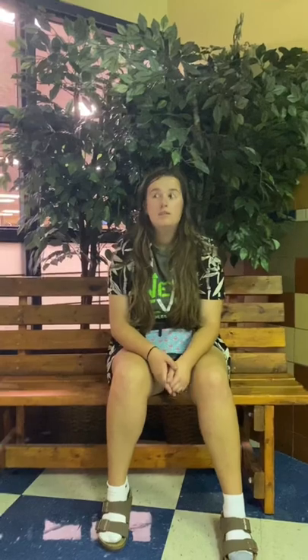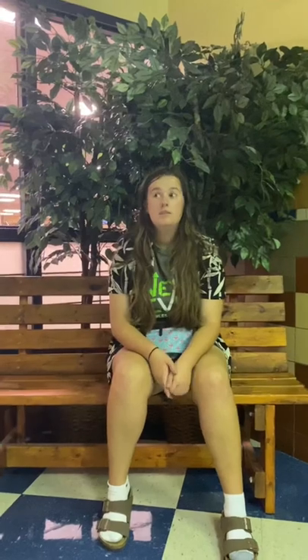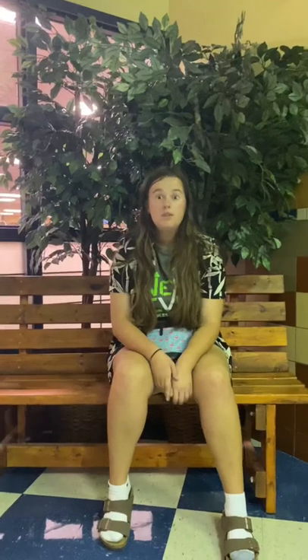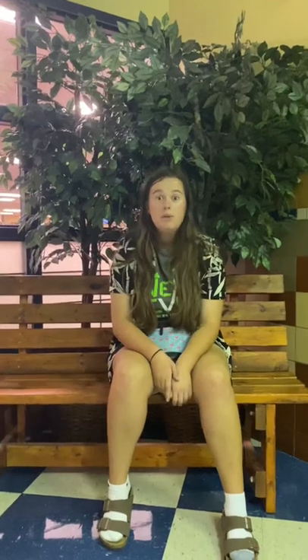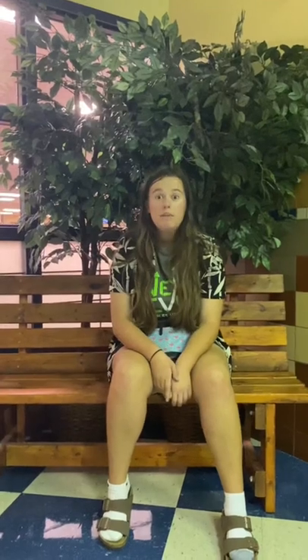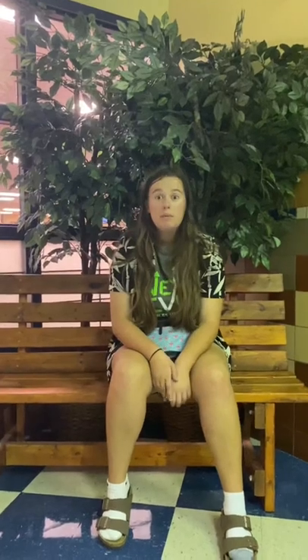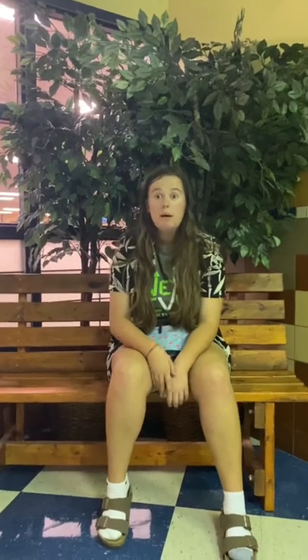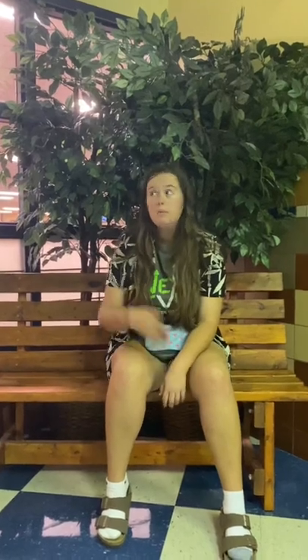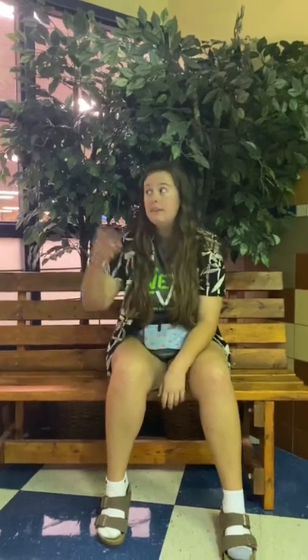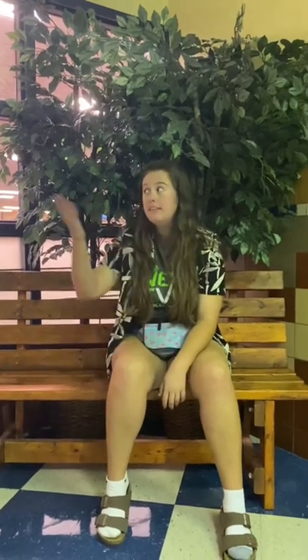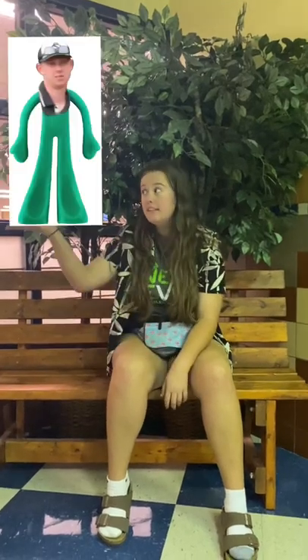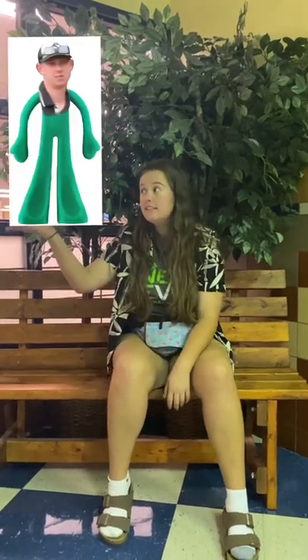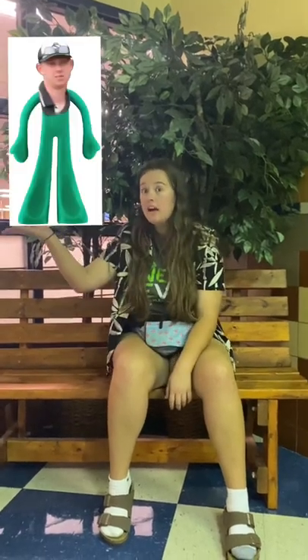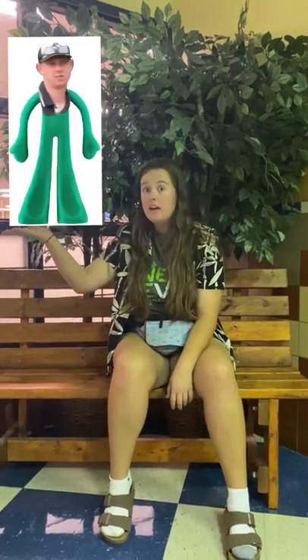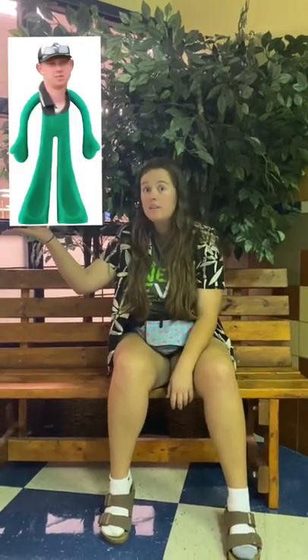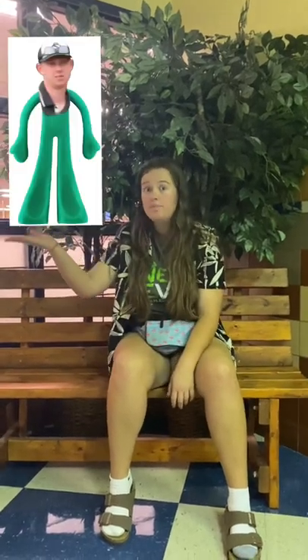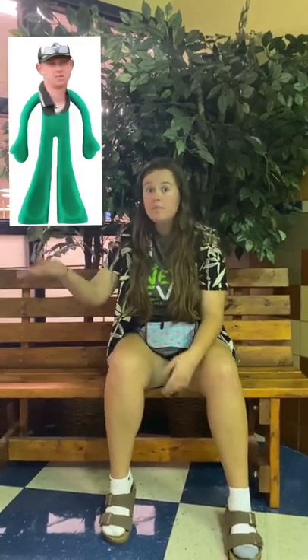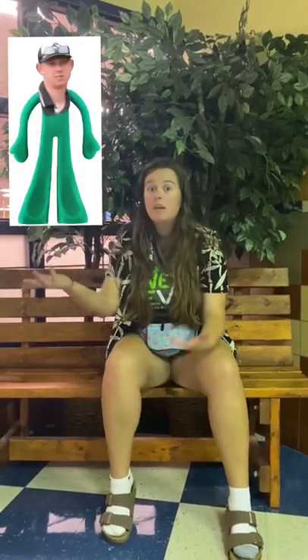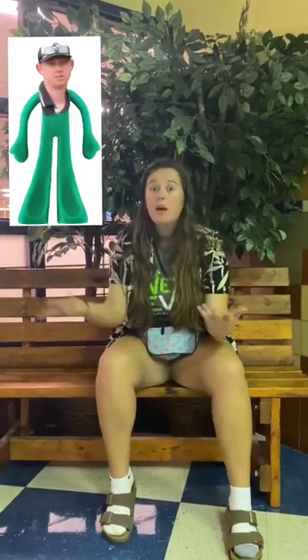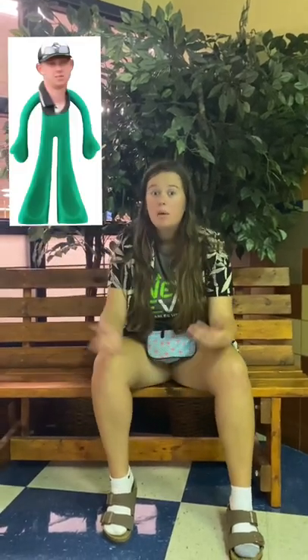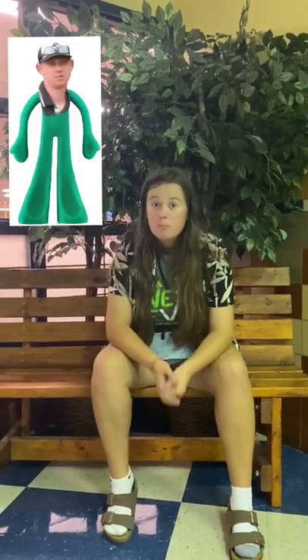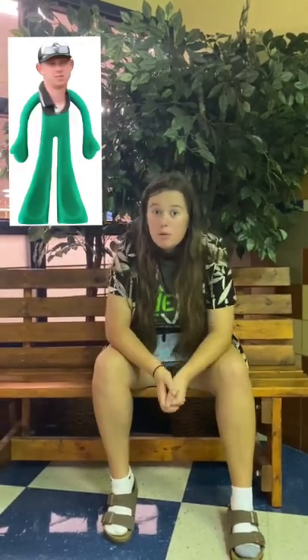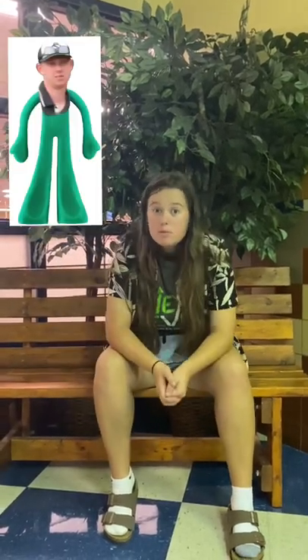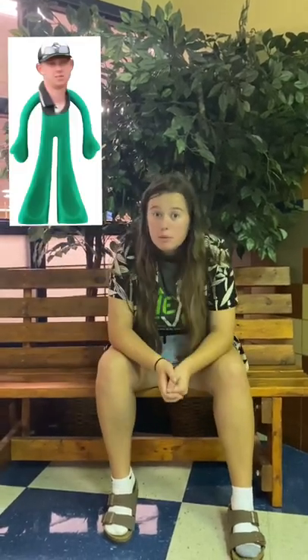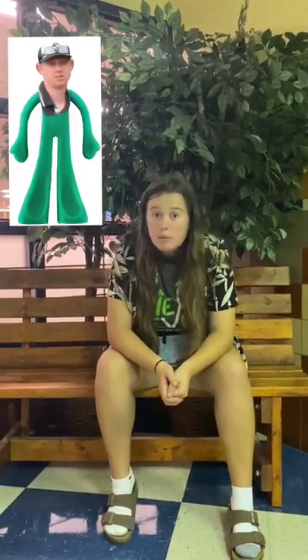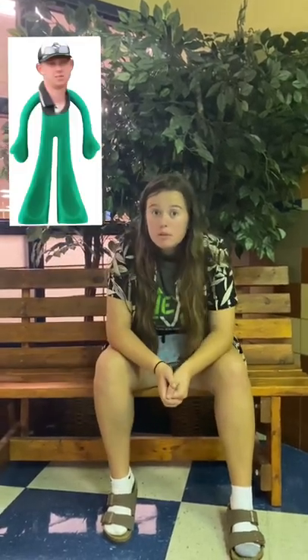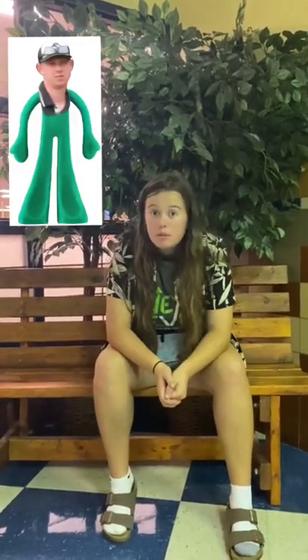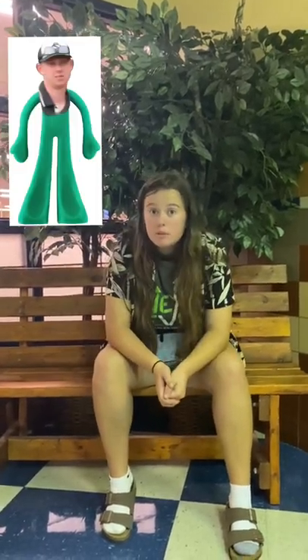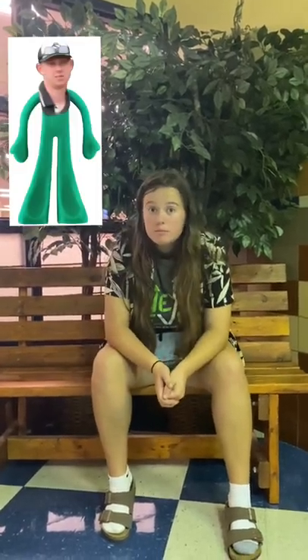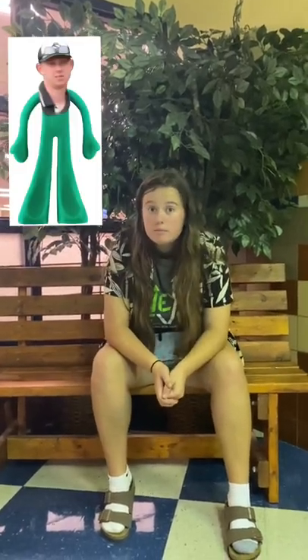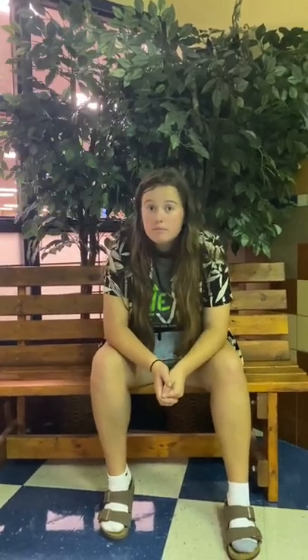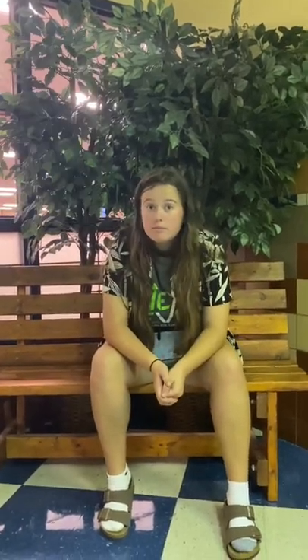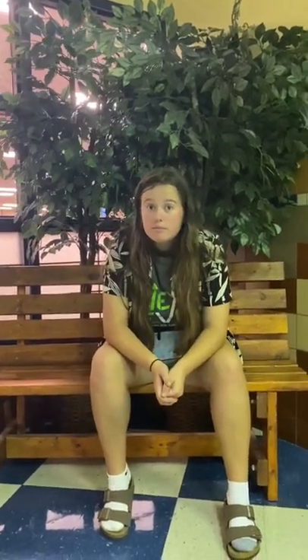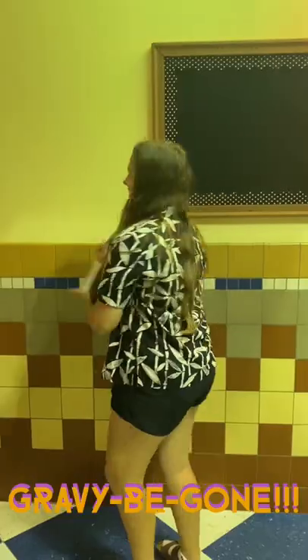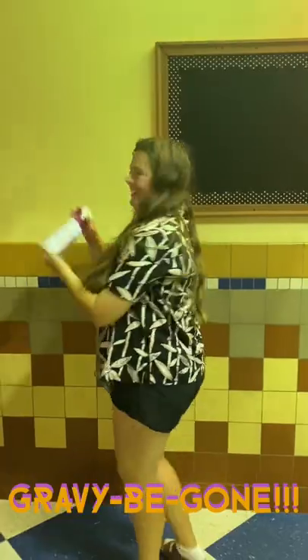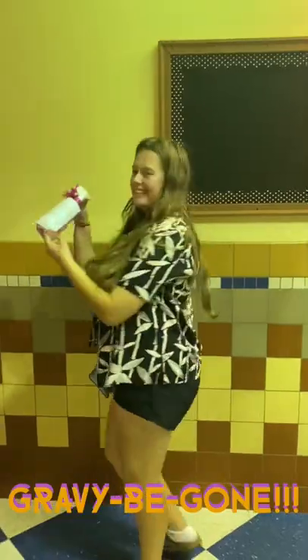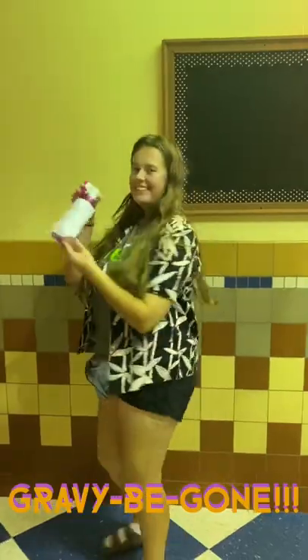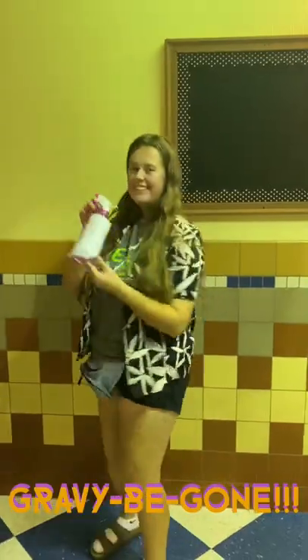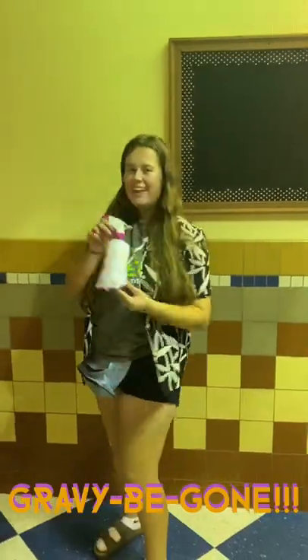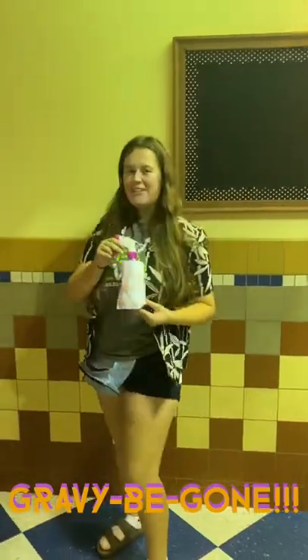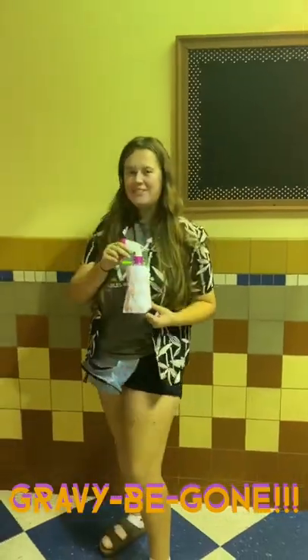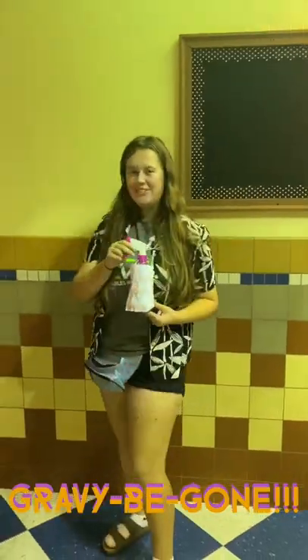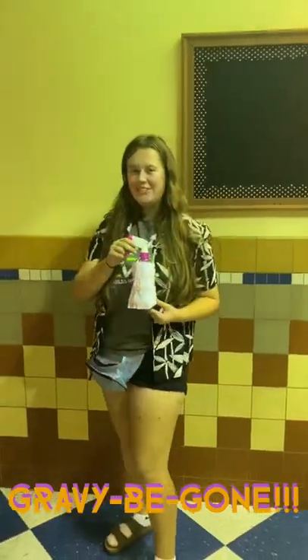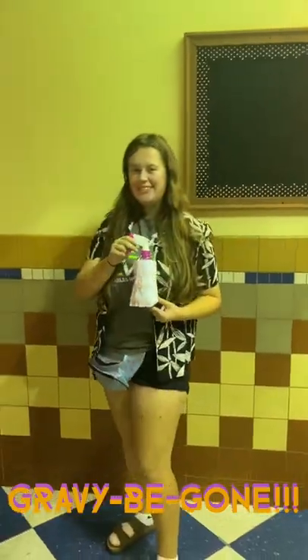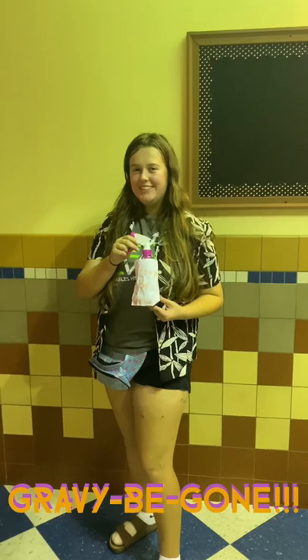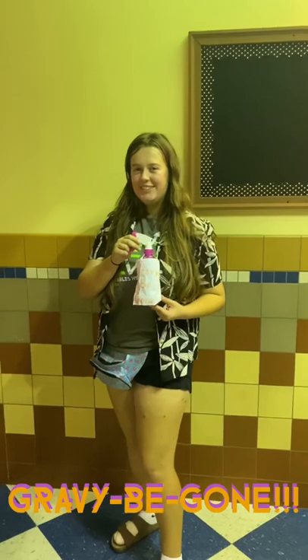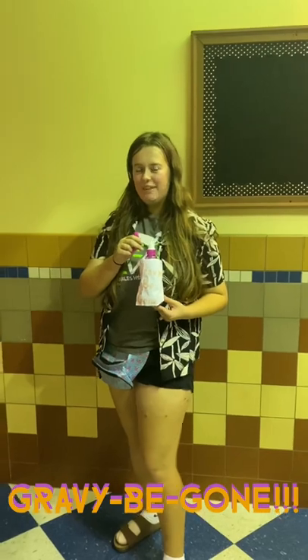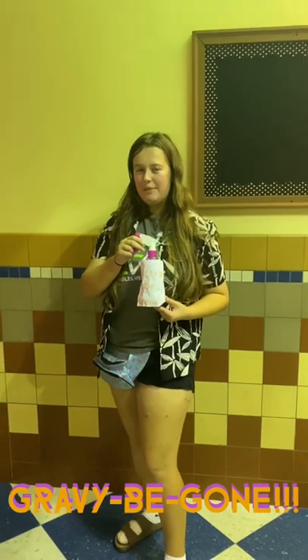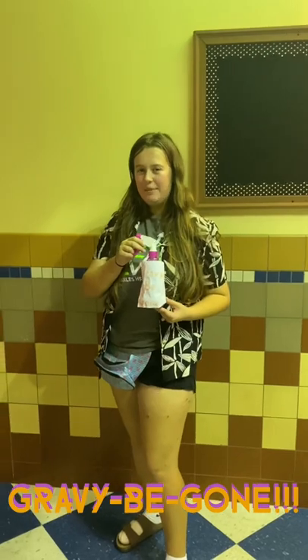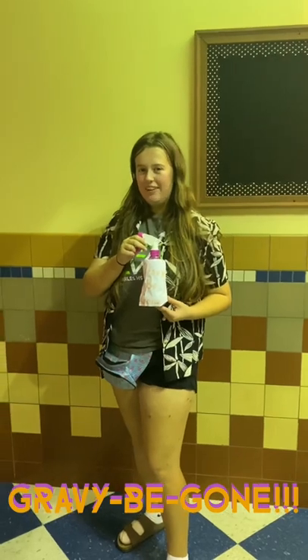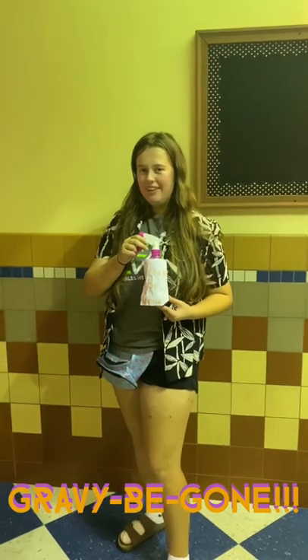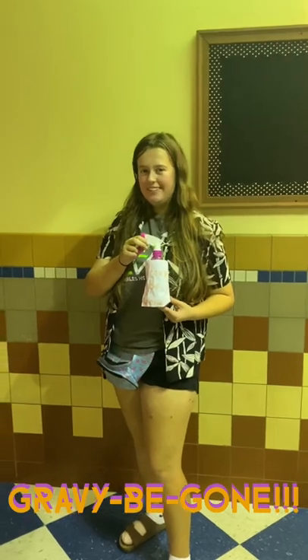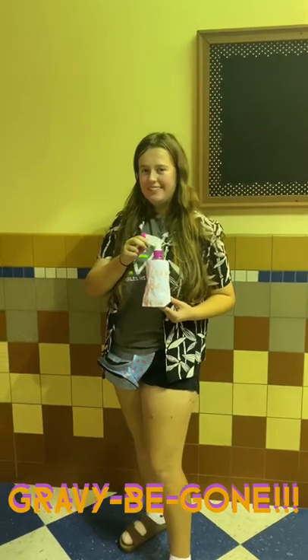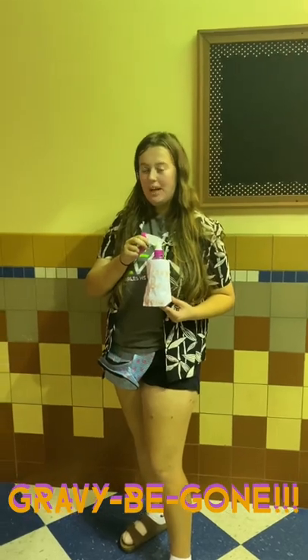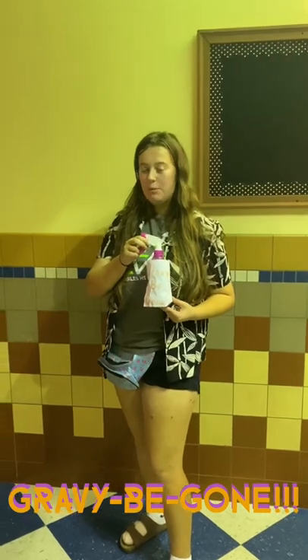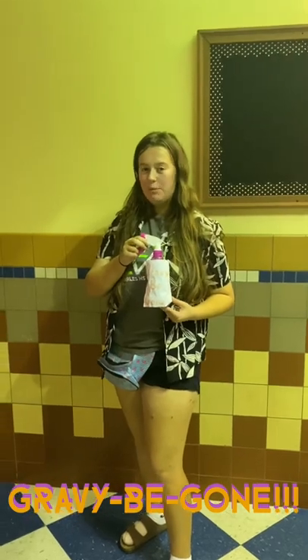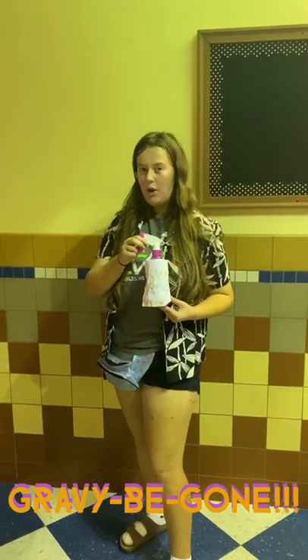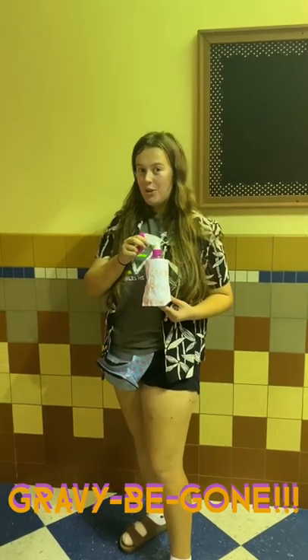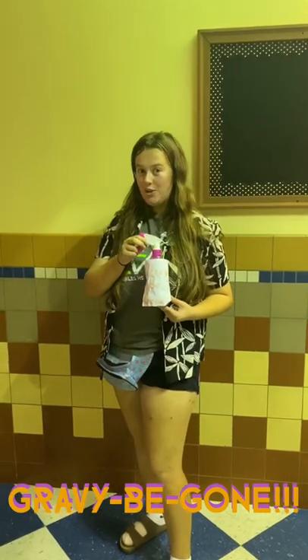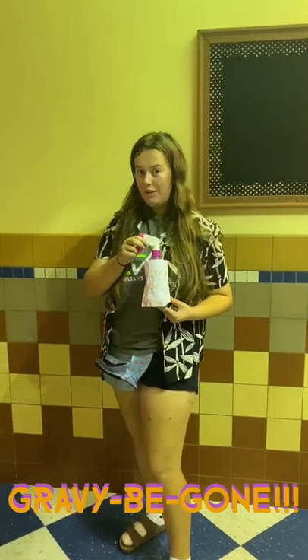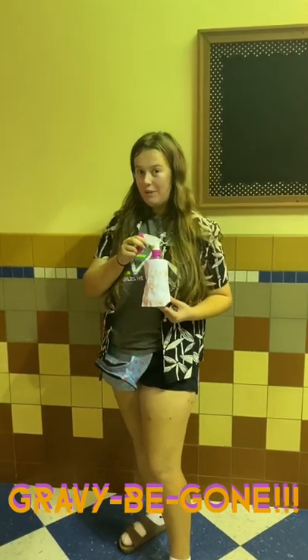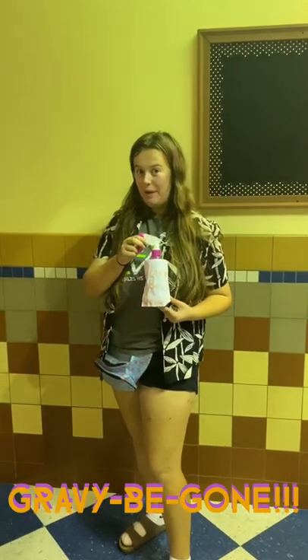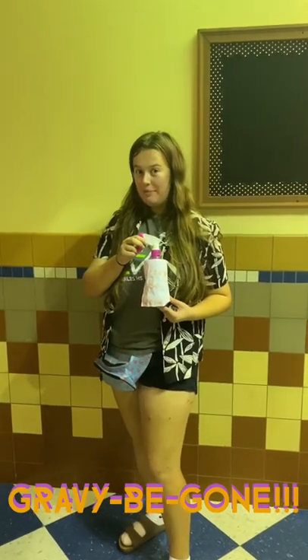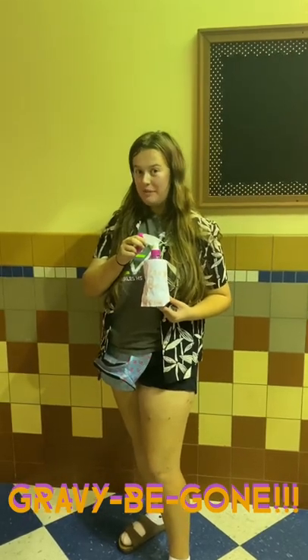Do you have a problem with this guy? Most people do. Now I'm introducing Gravy Be Gone to help you with all your gravy problems.